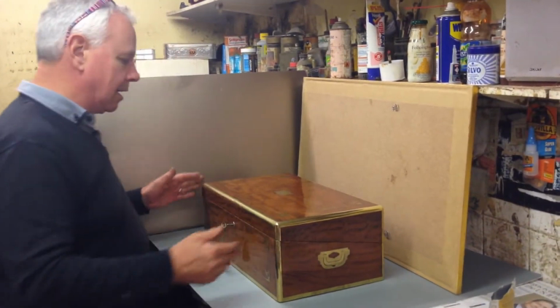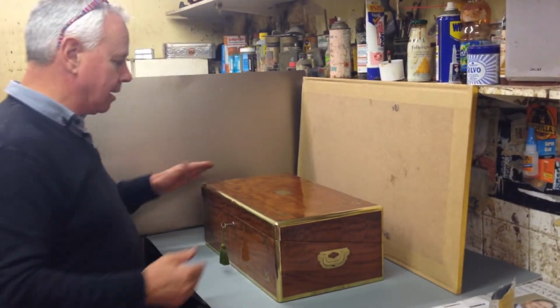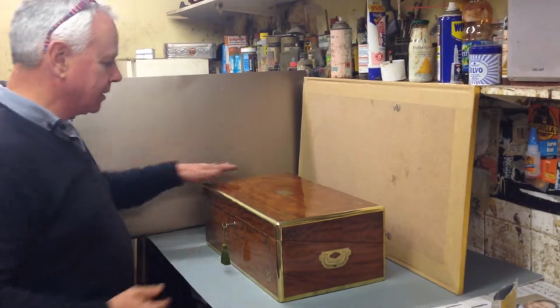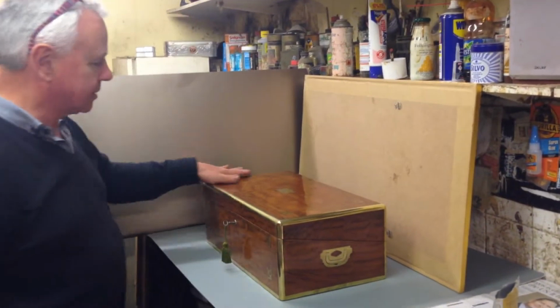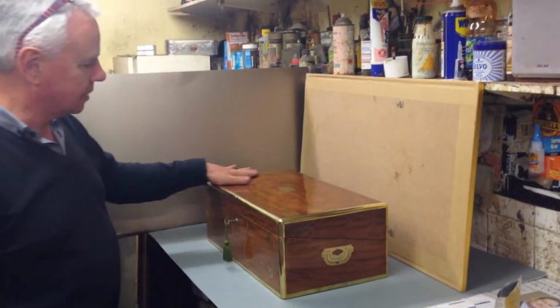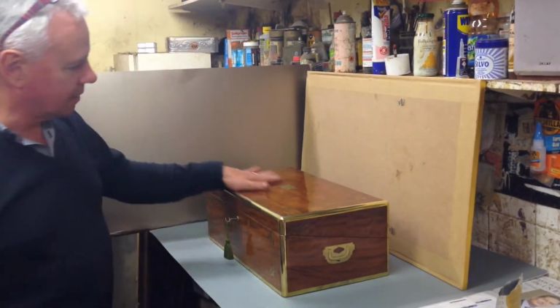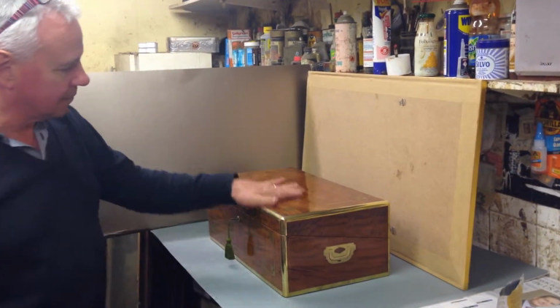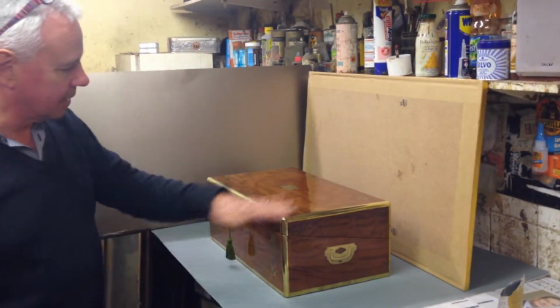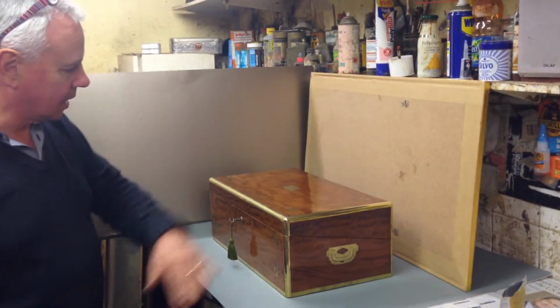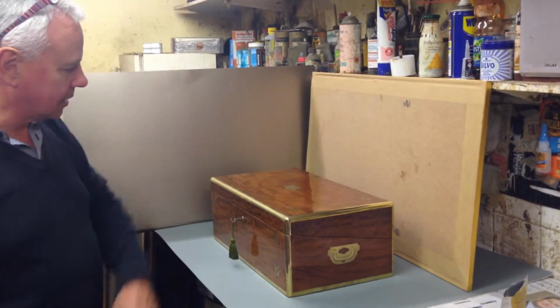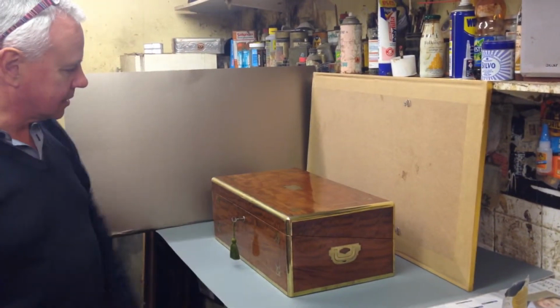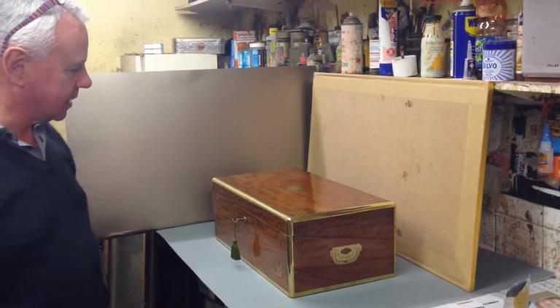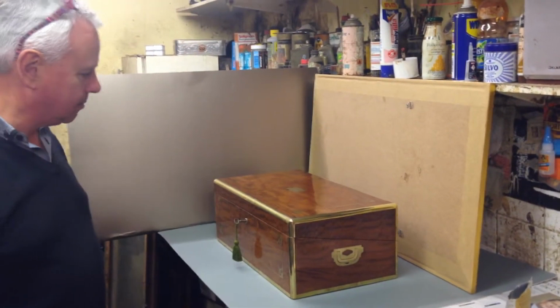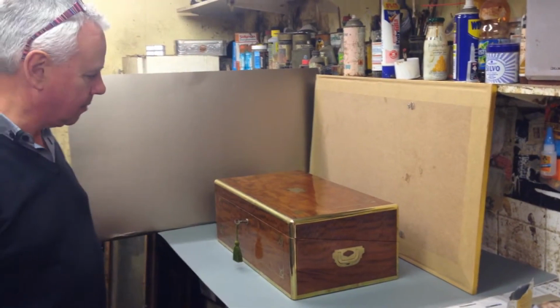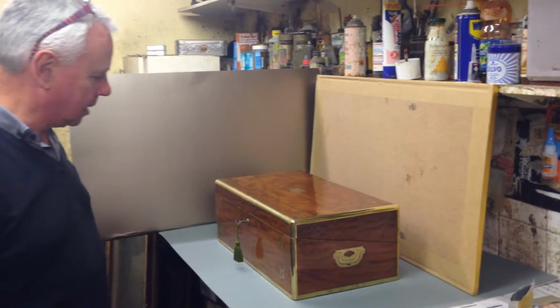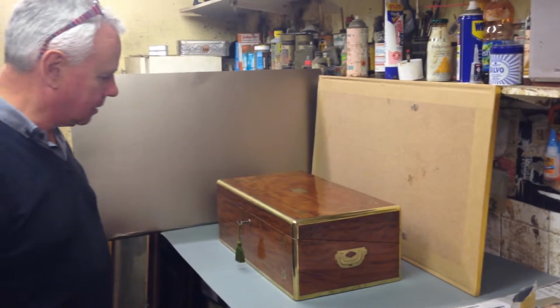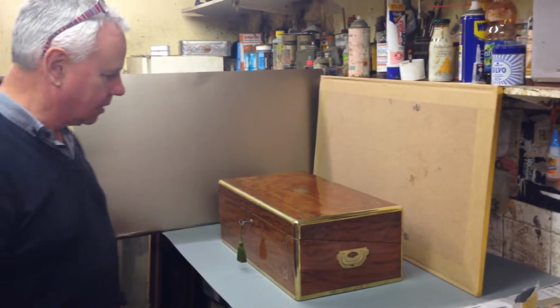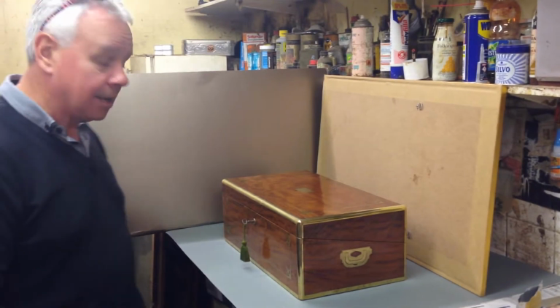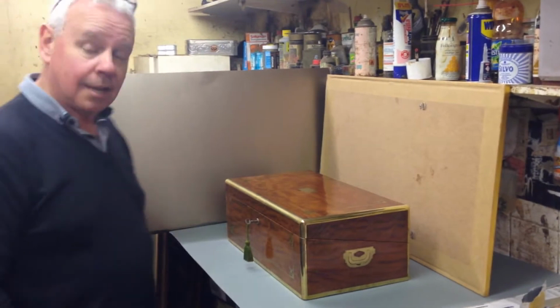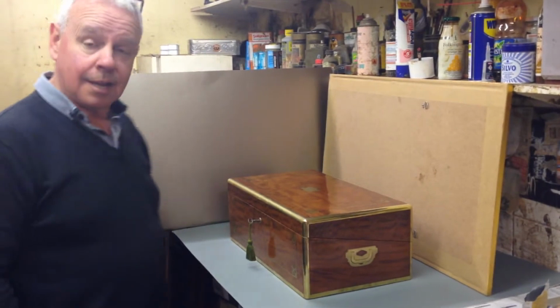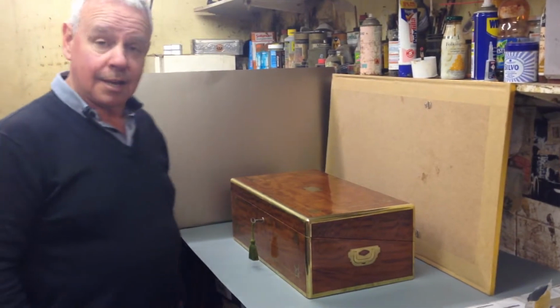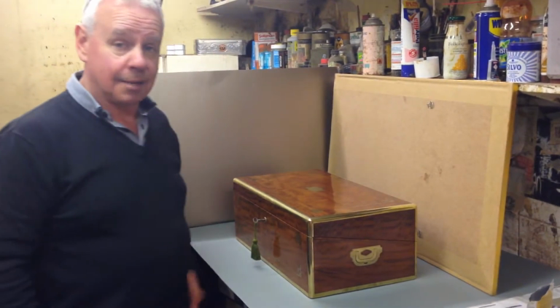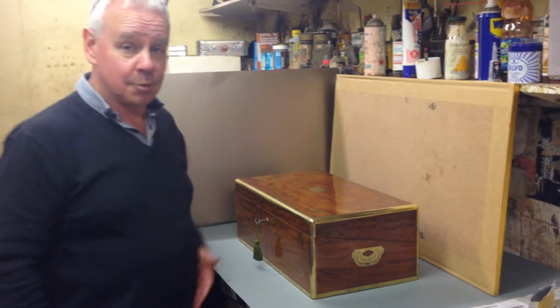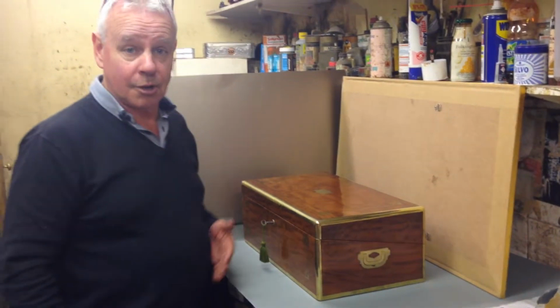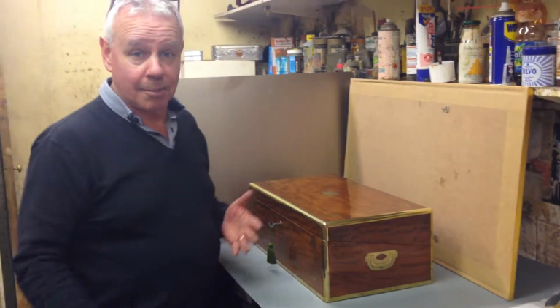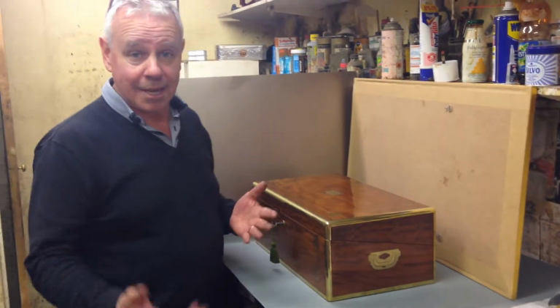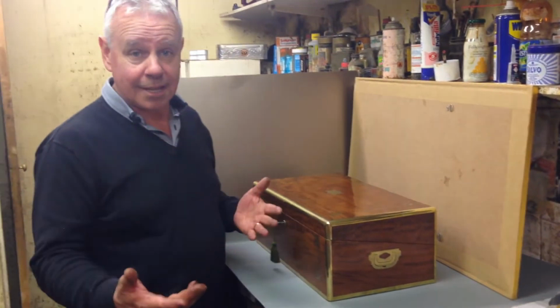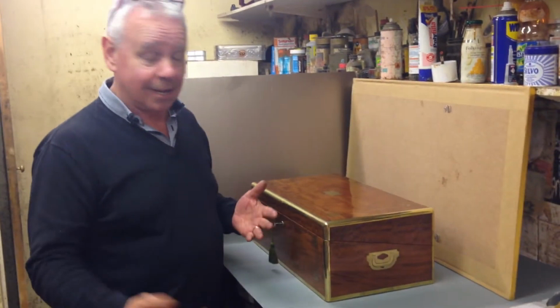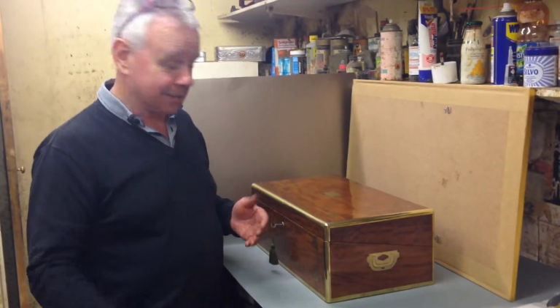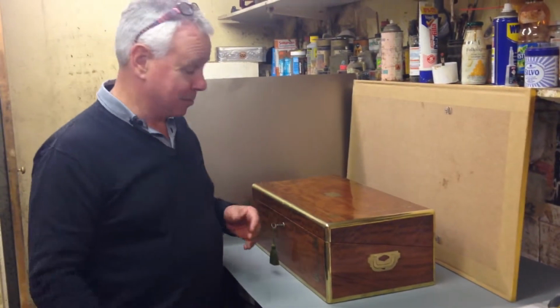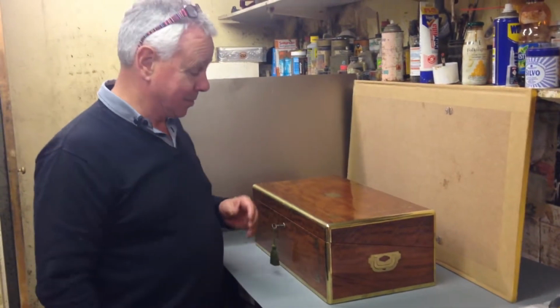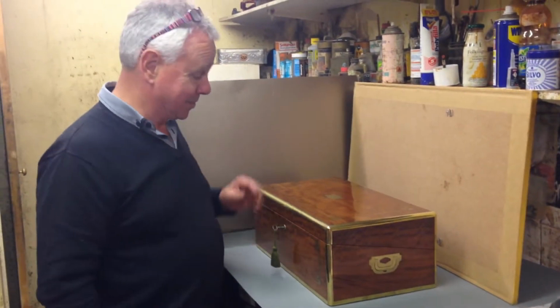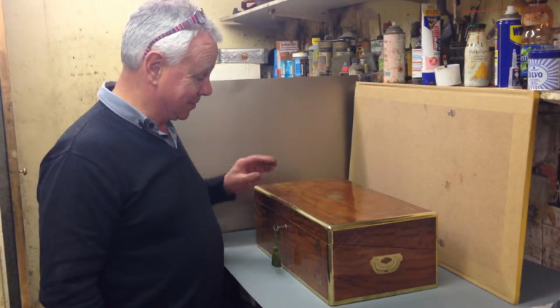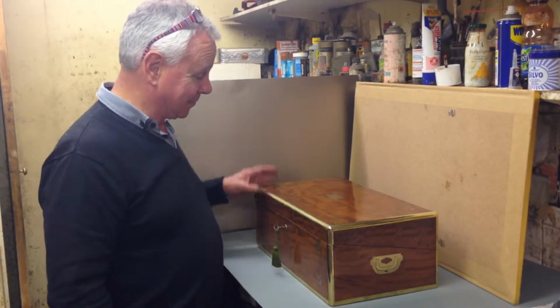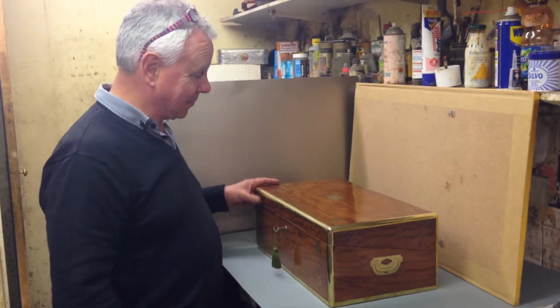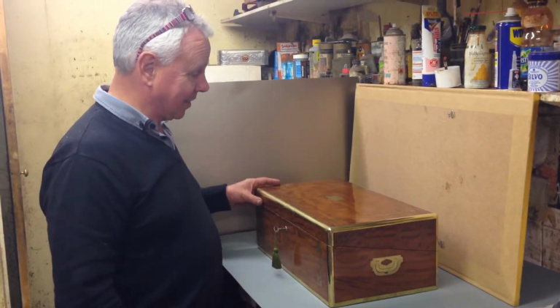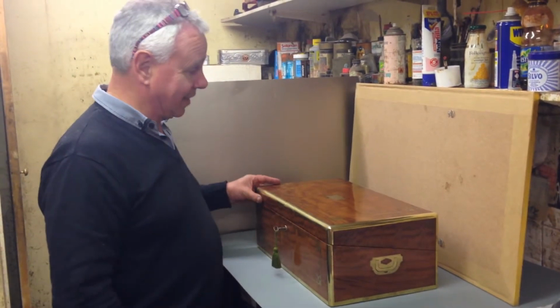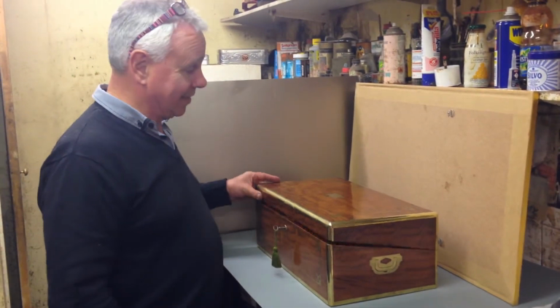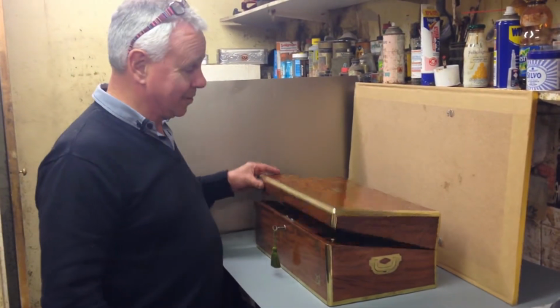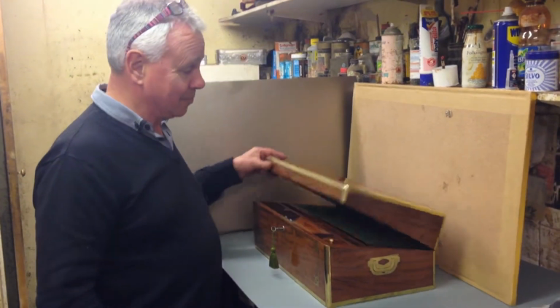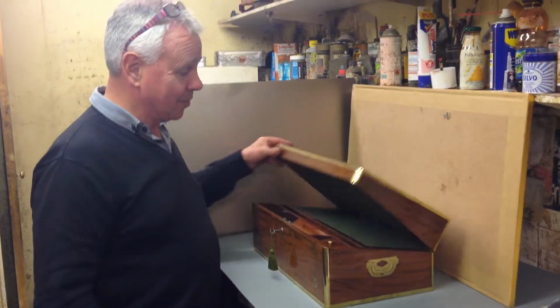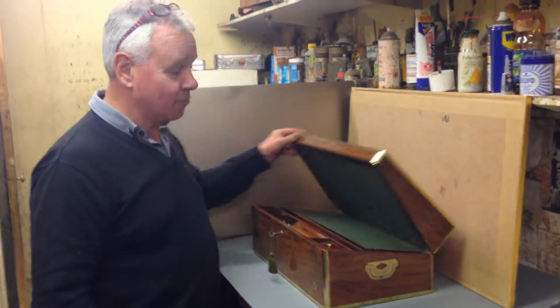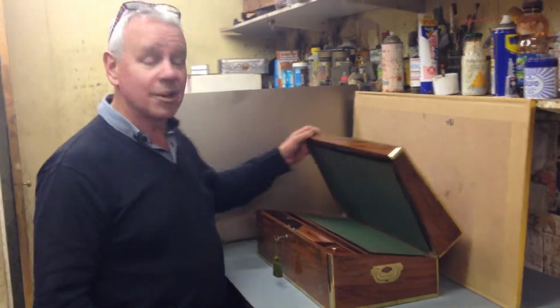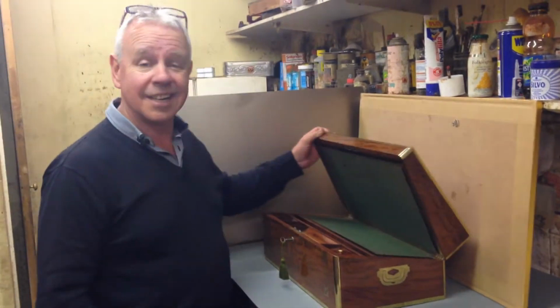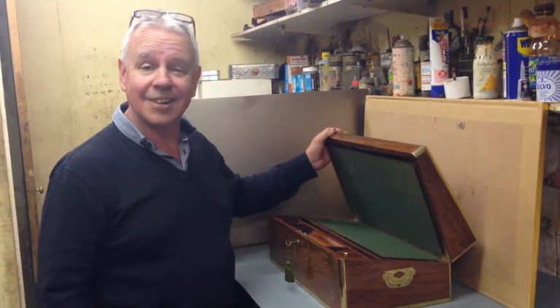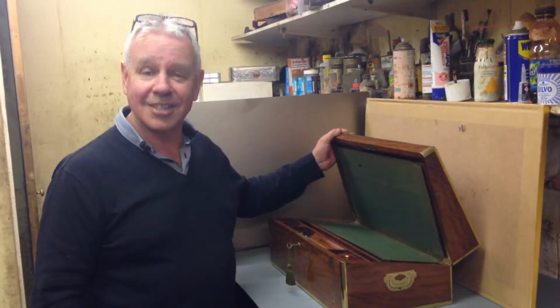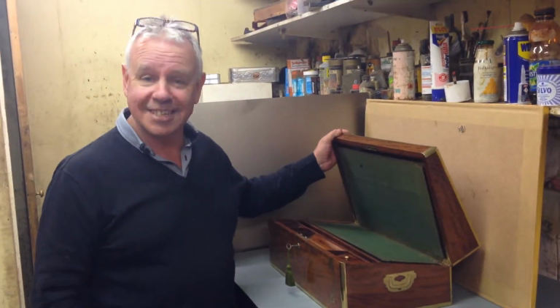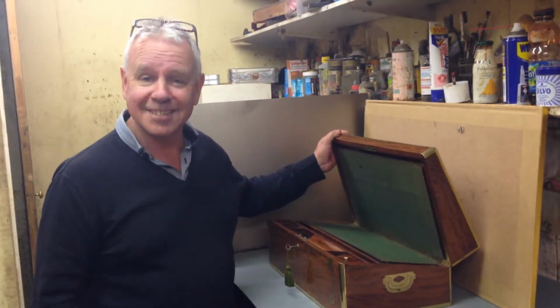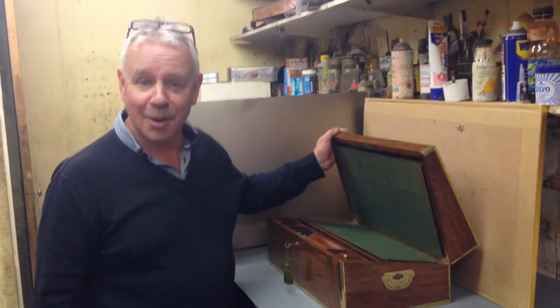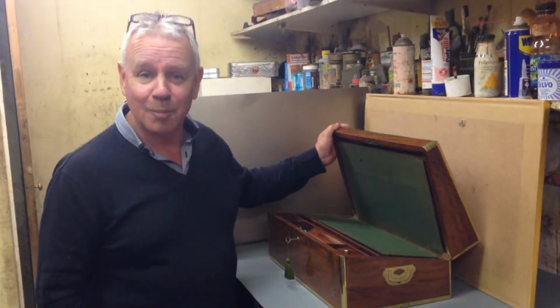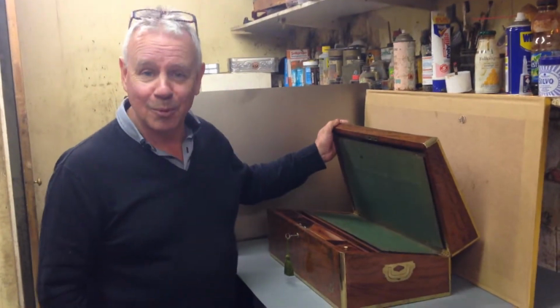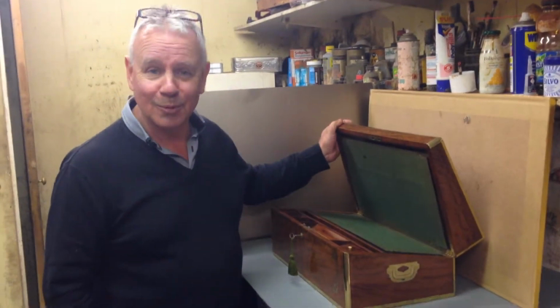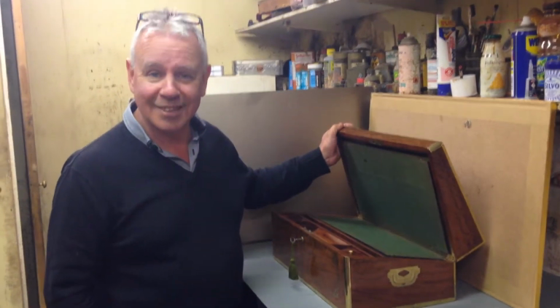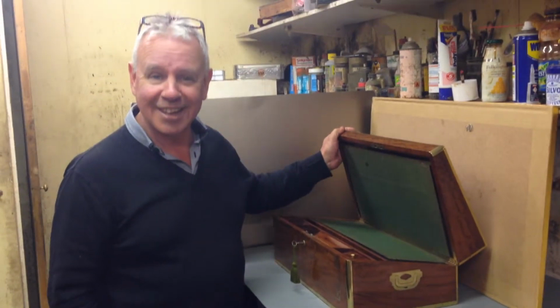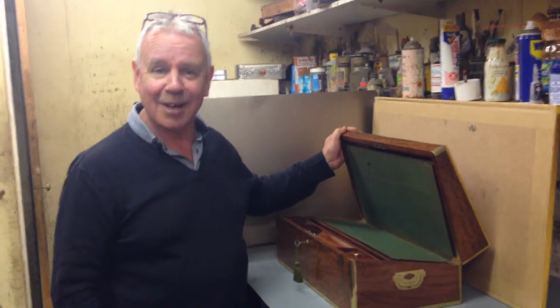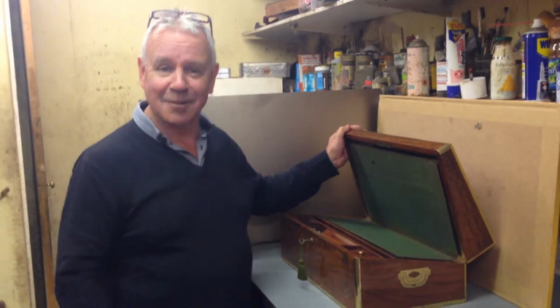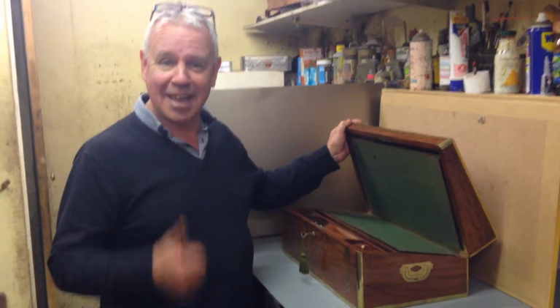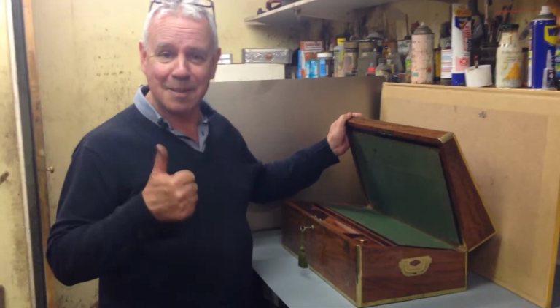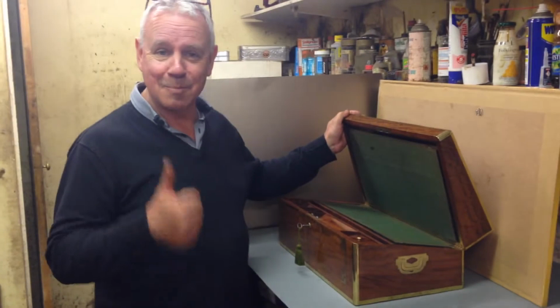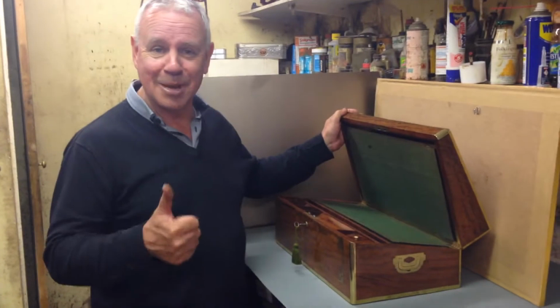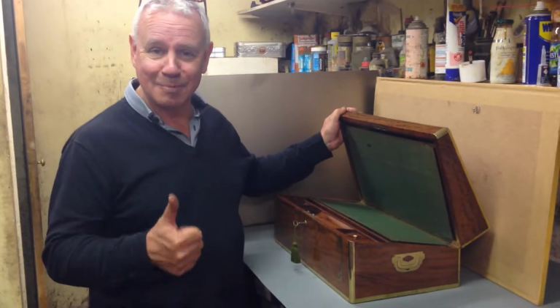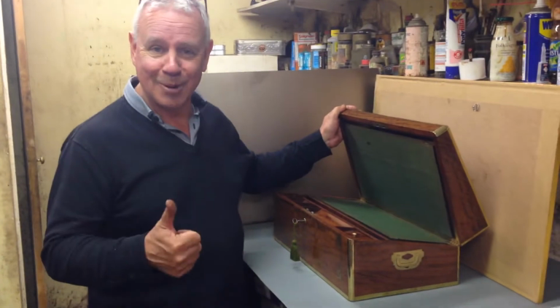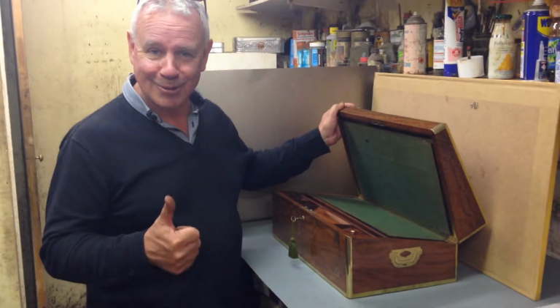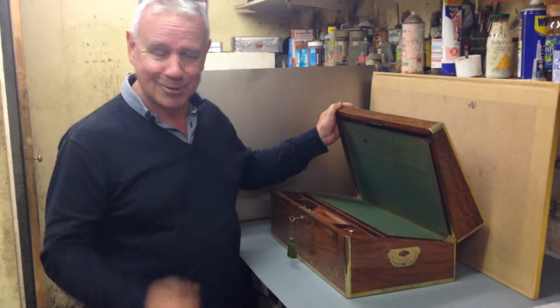It's a lovely colour timber. I'm sorry about the customers. A really nice example of a campaign box.